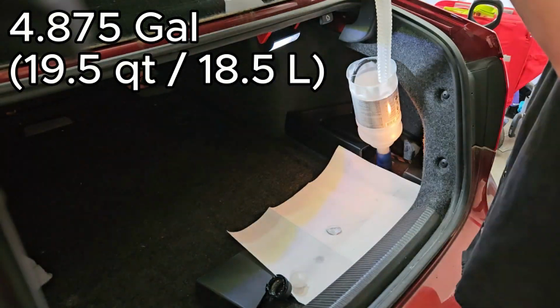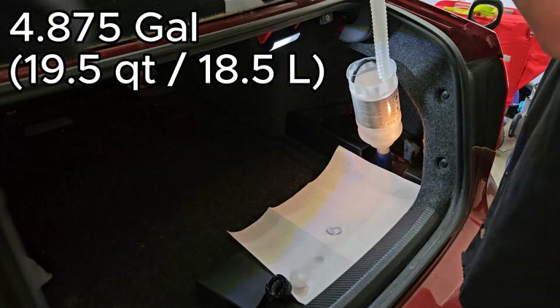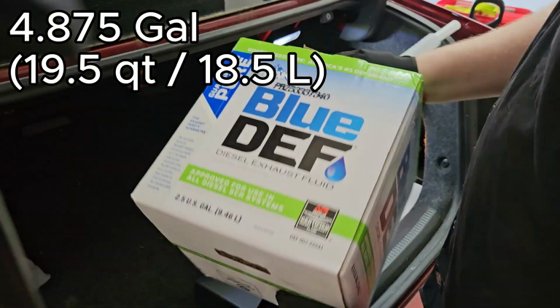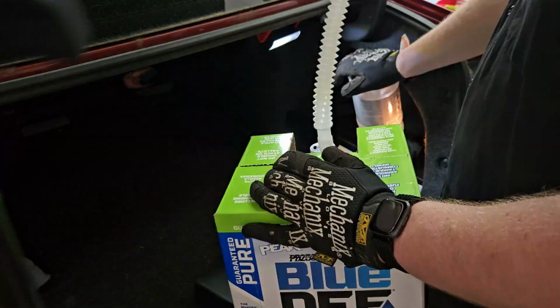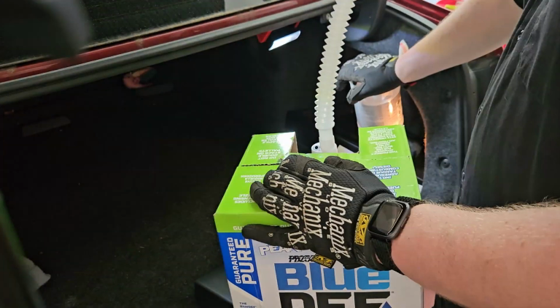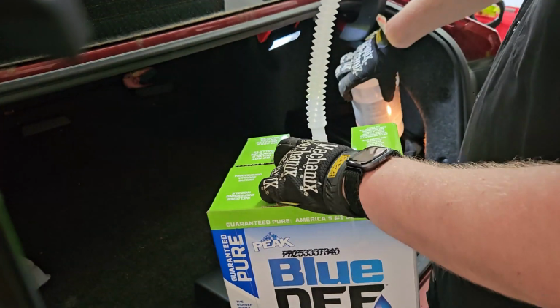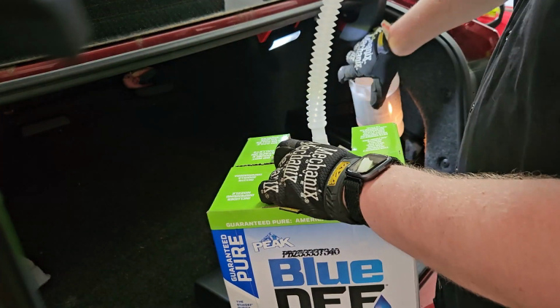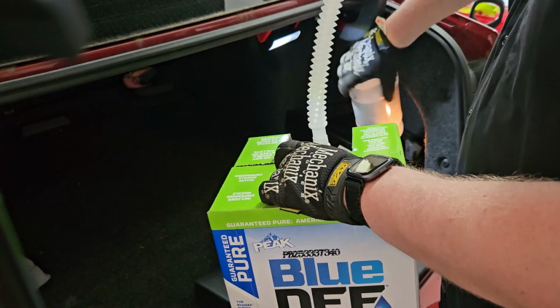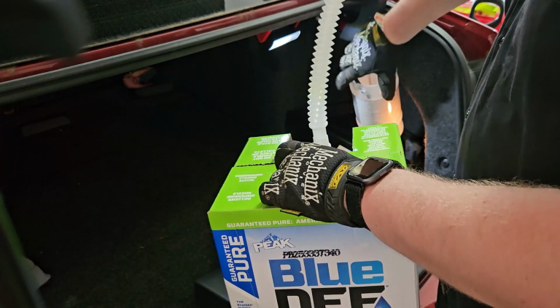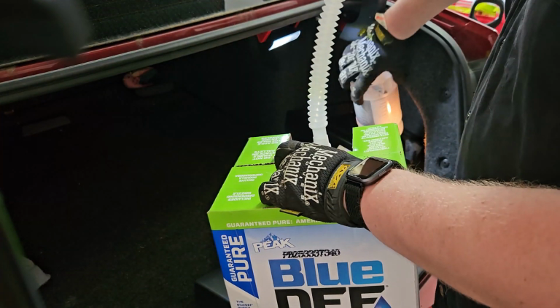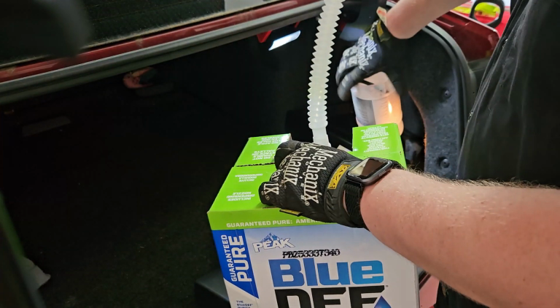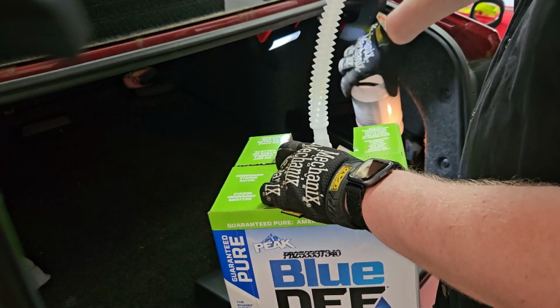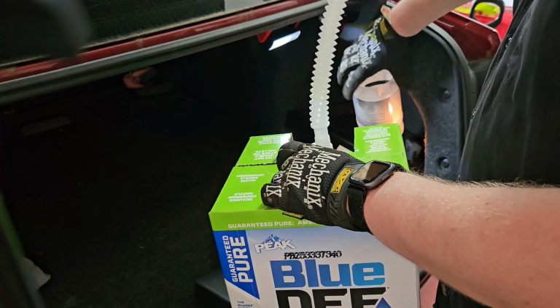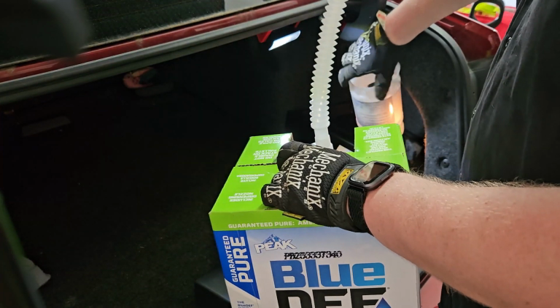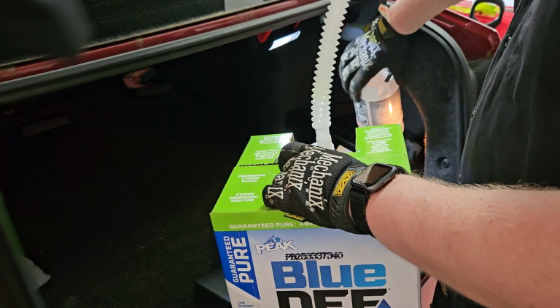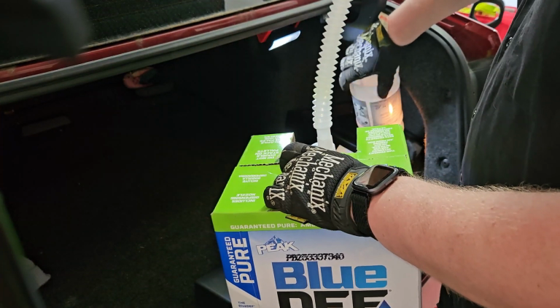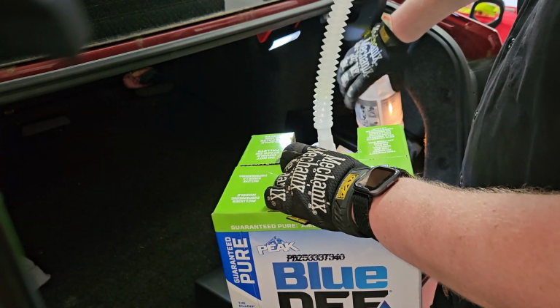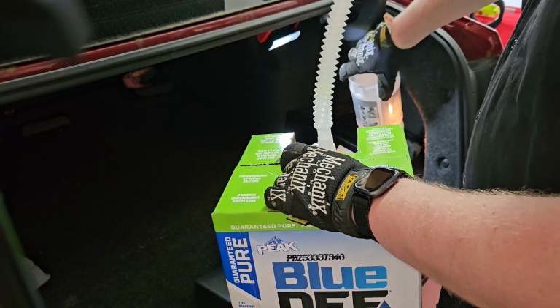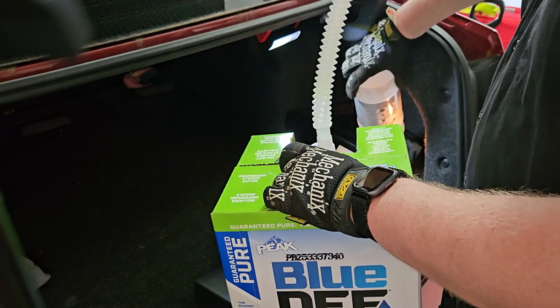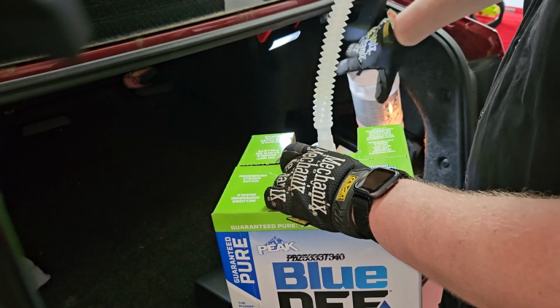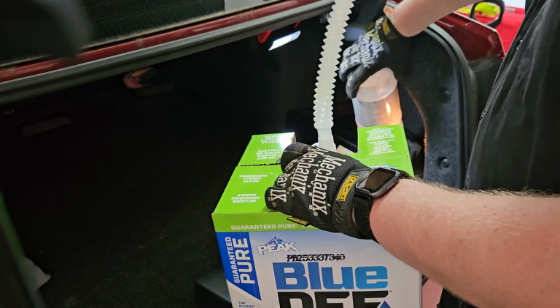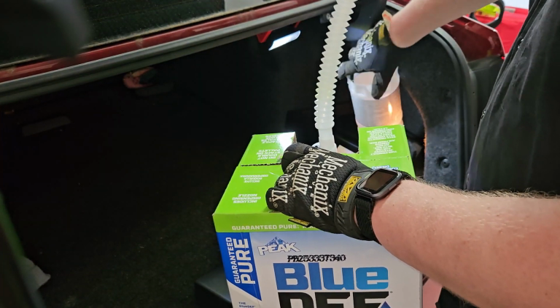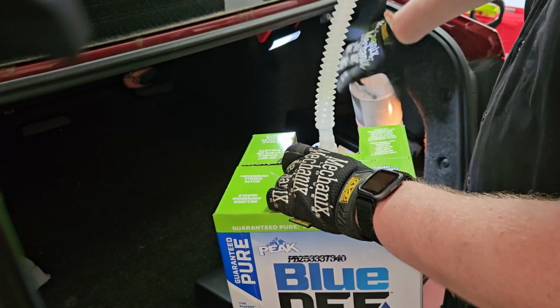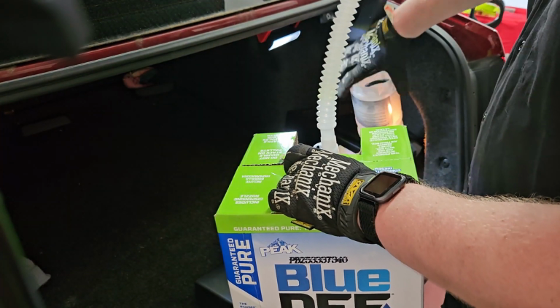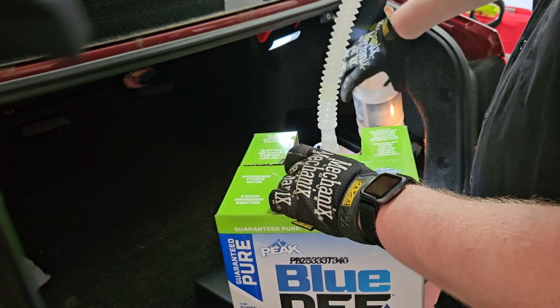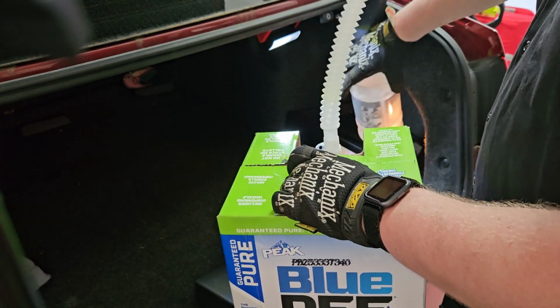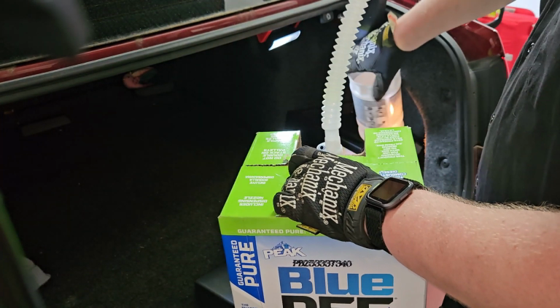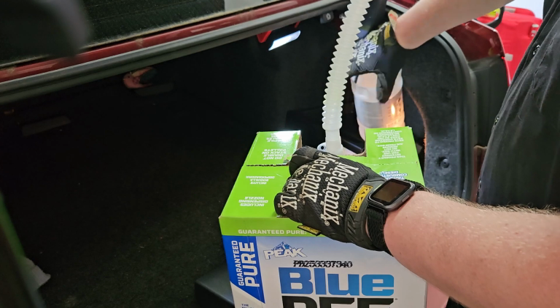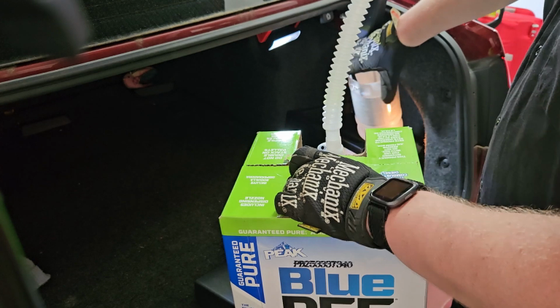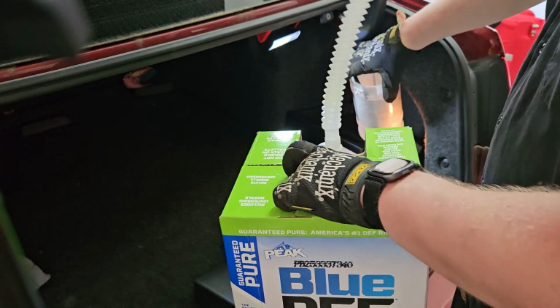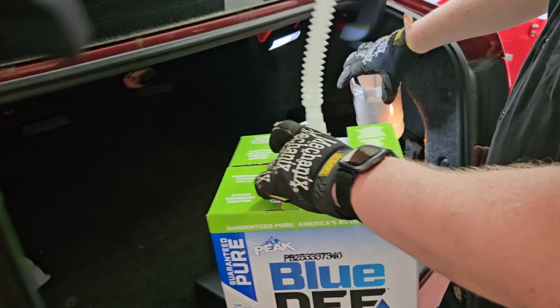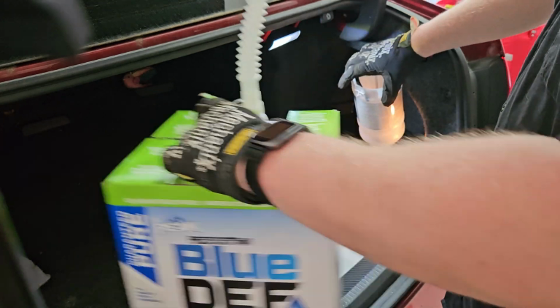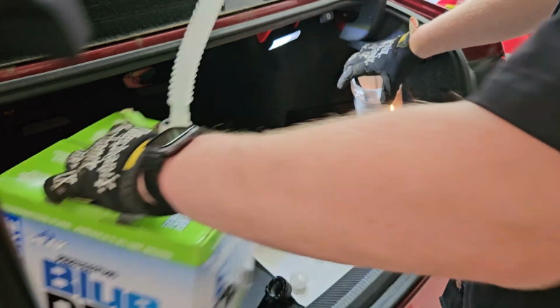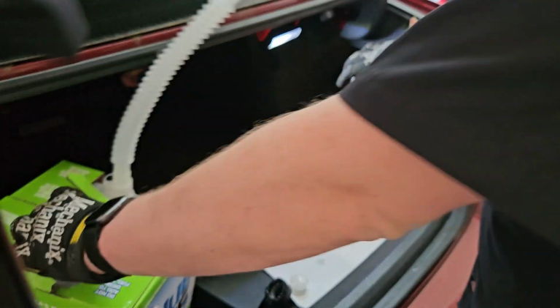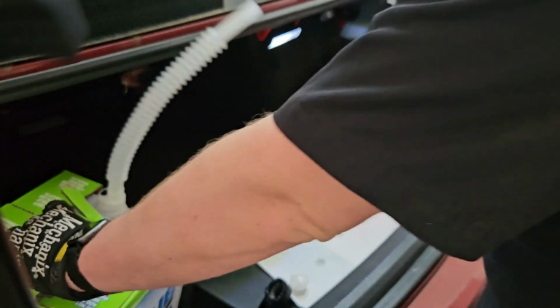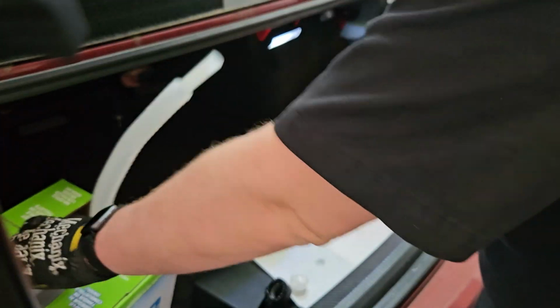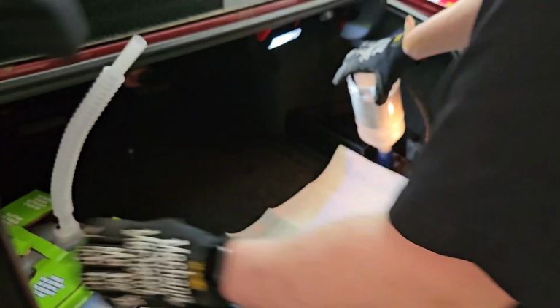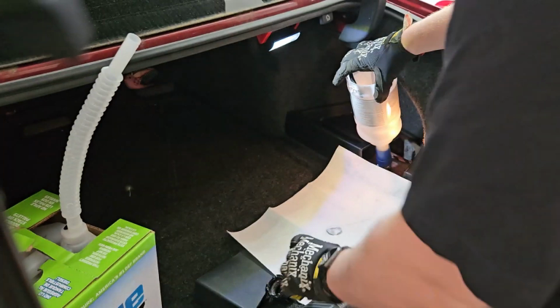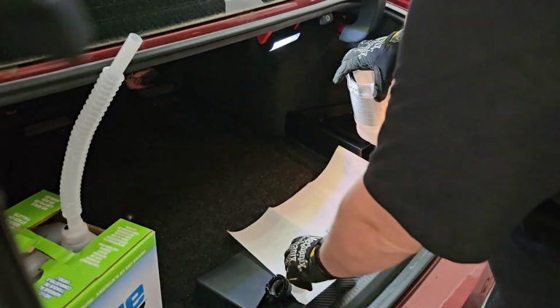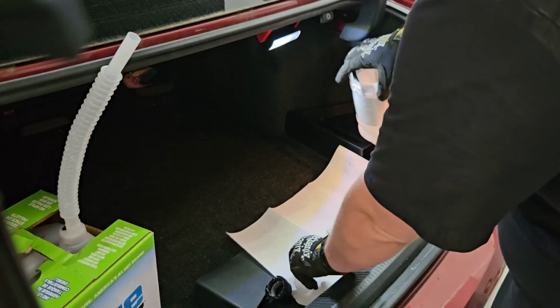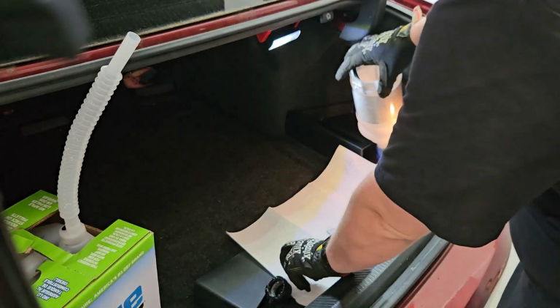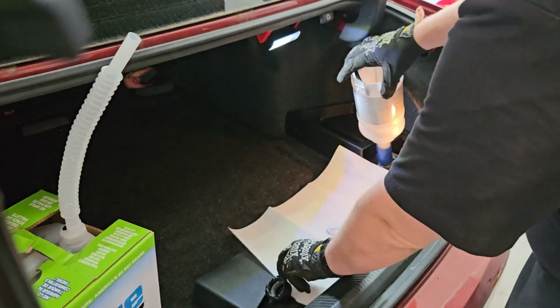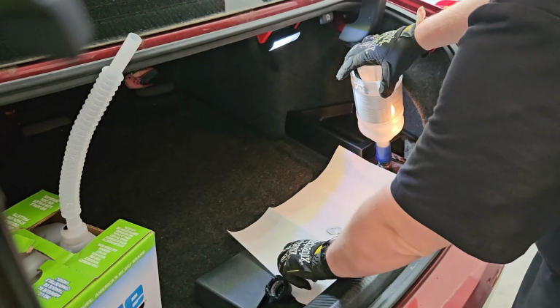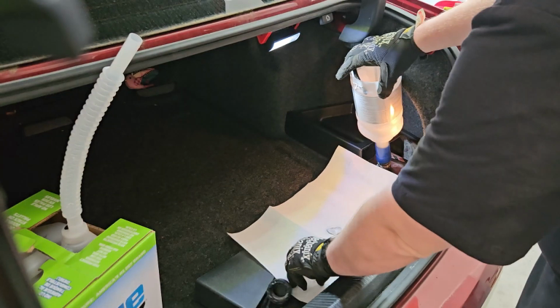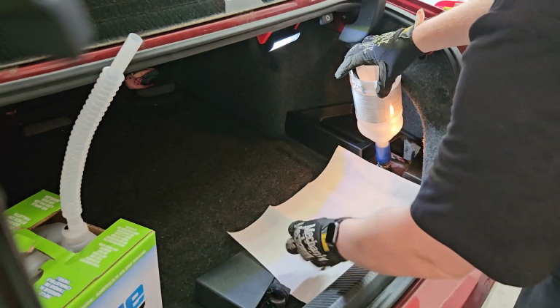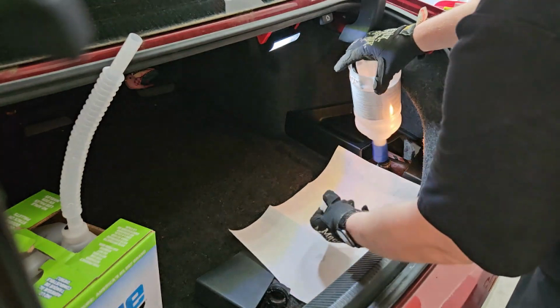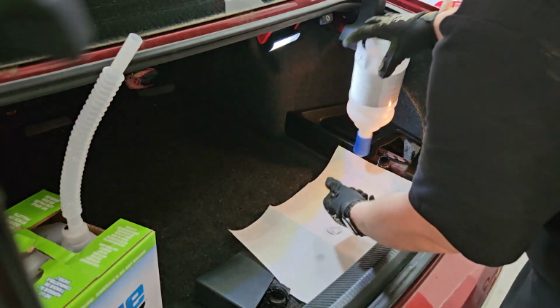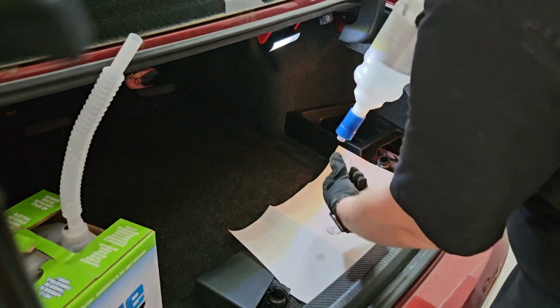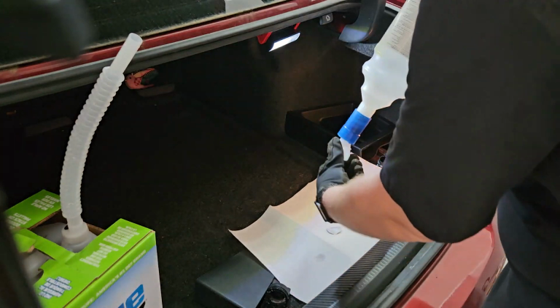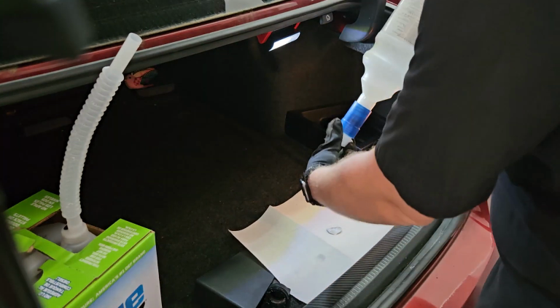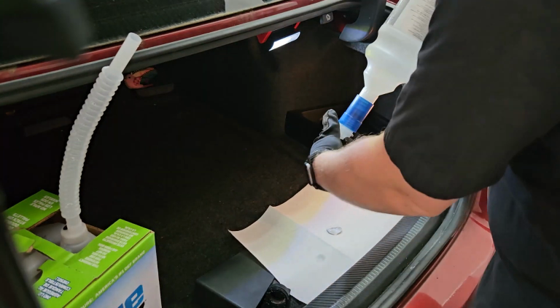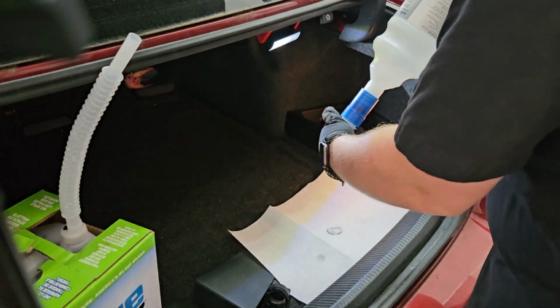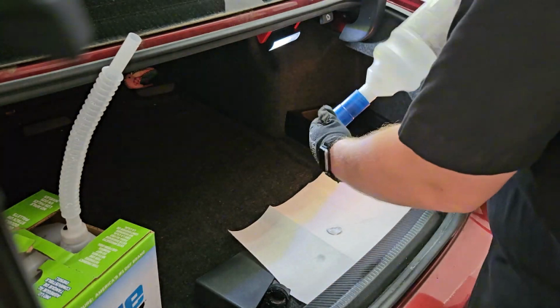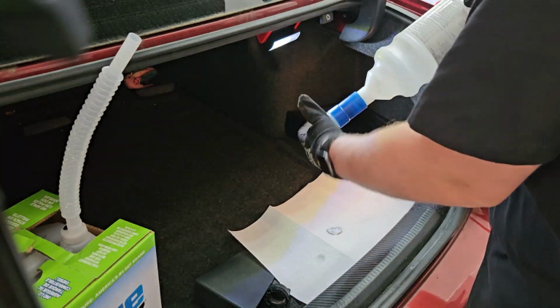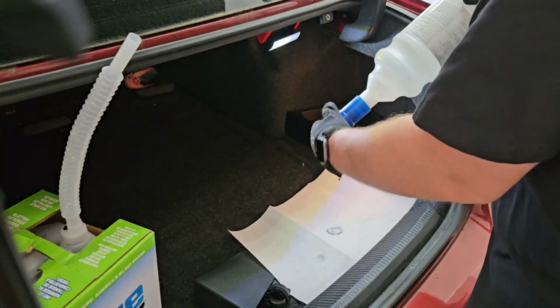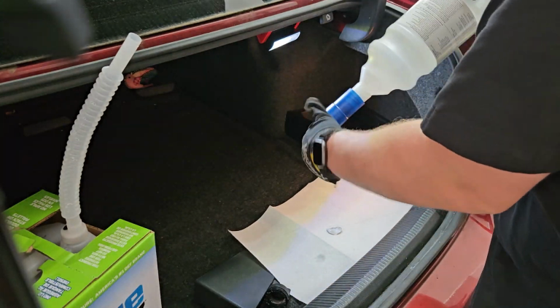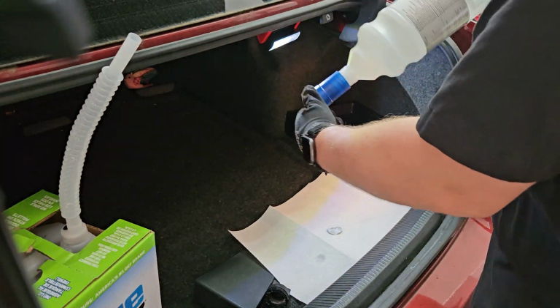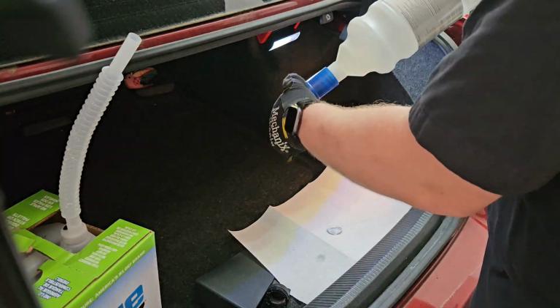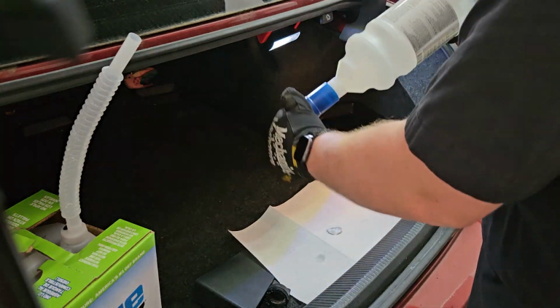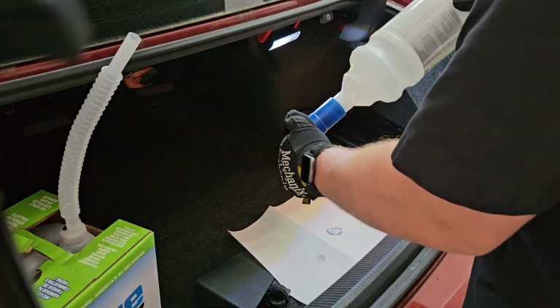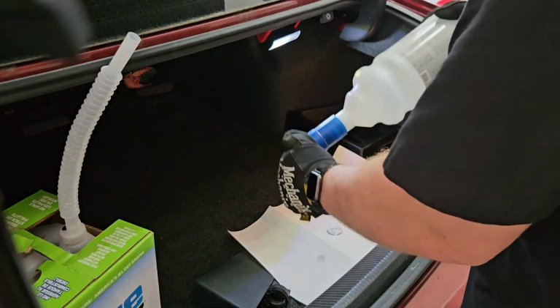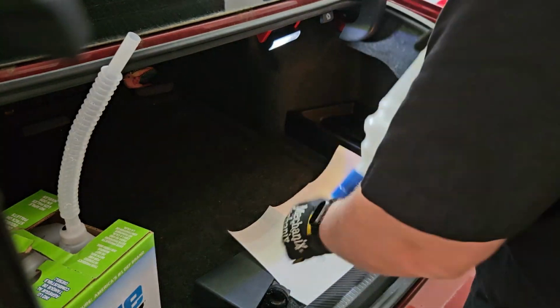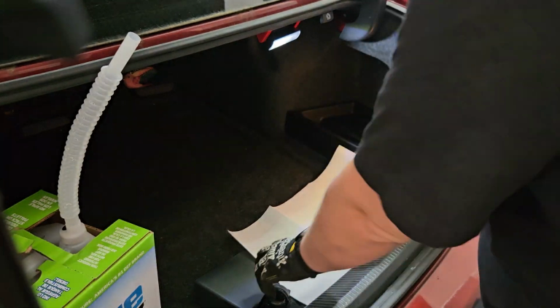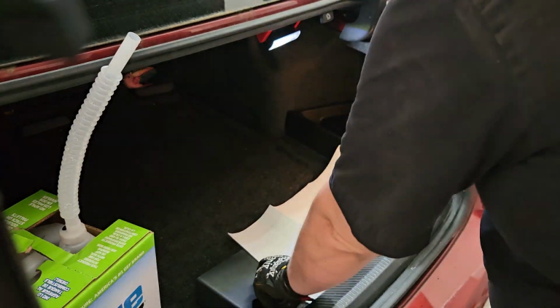Once you're done adding the DEF, remove the bottle, reinstall the DEF cap, and then reinstall the plastic trim piece. Clean up any messes and you're done.